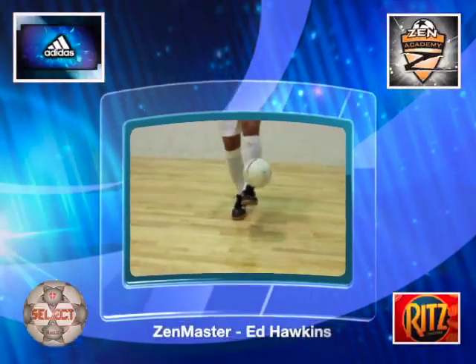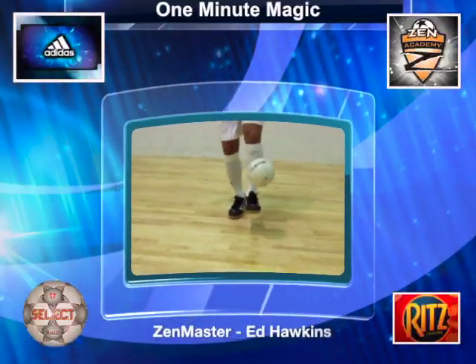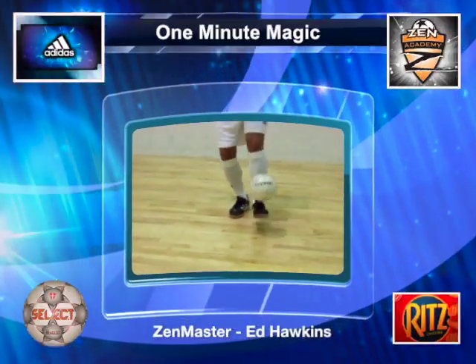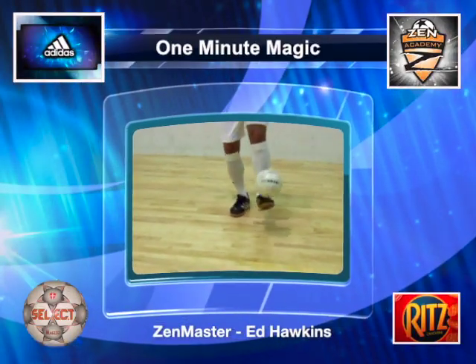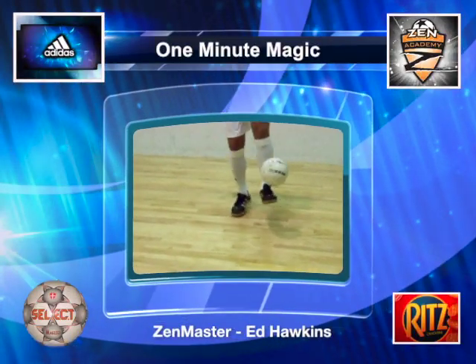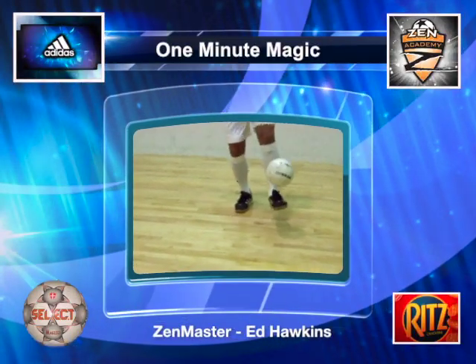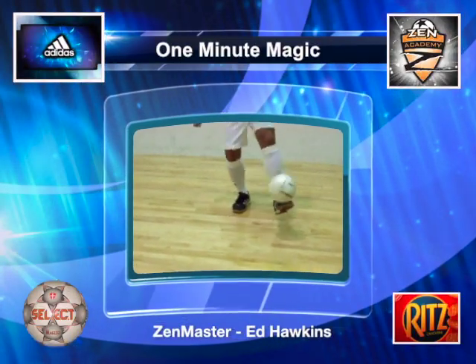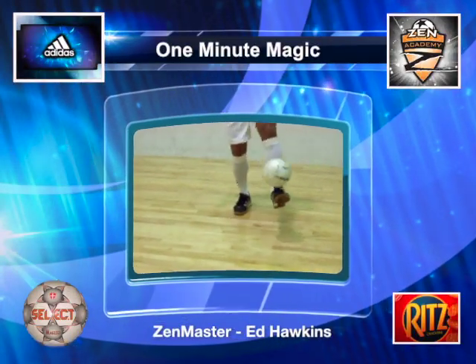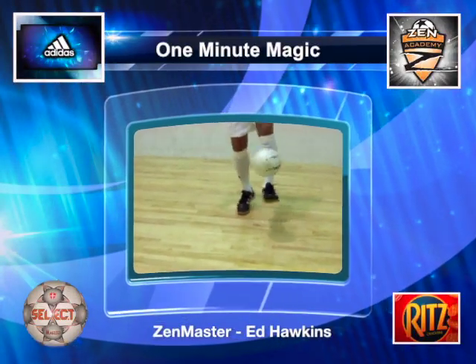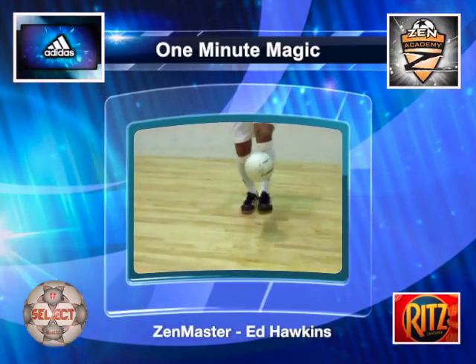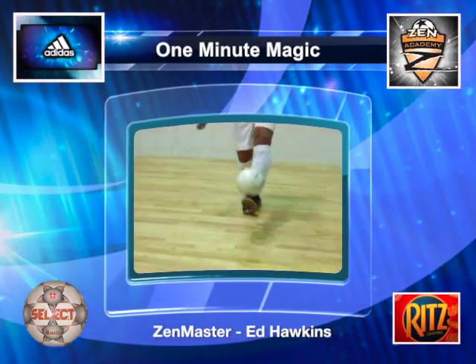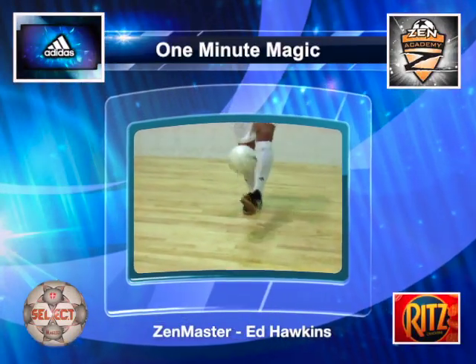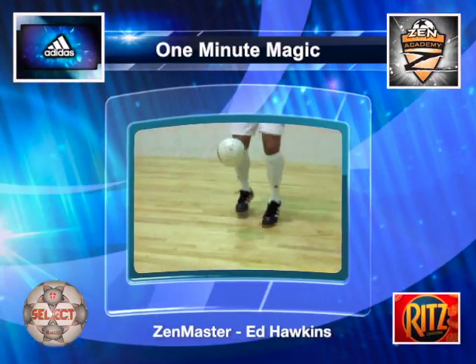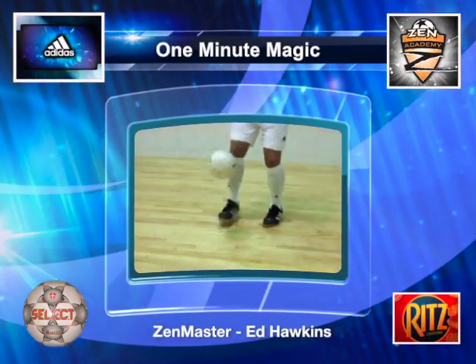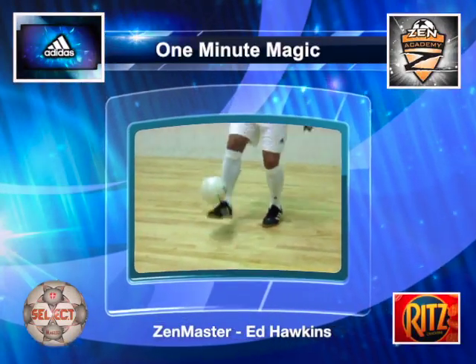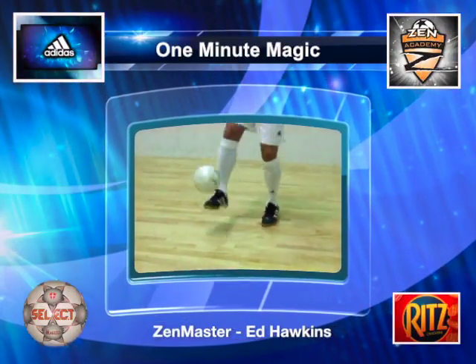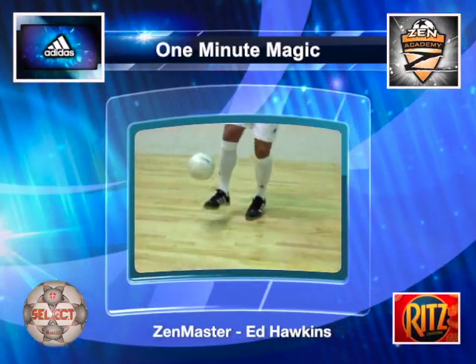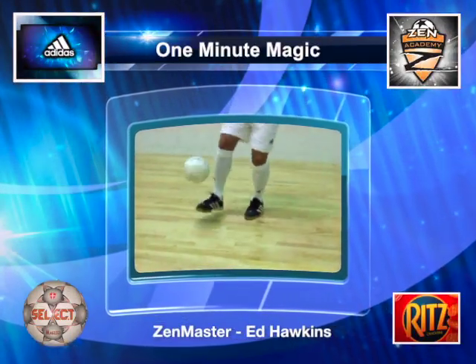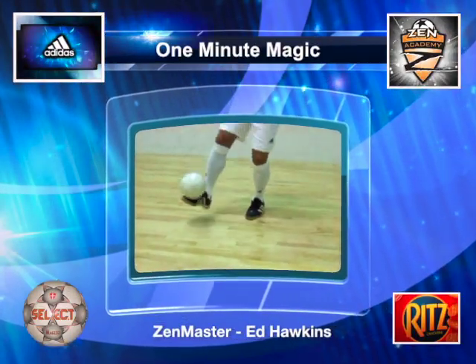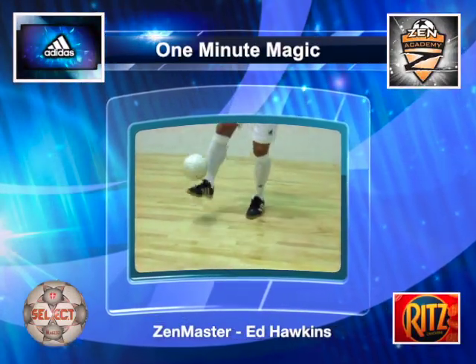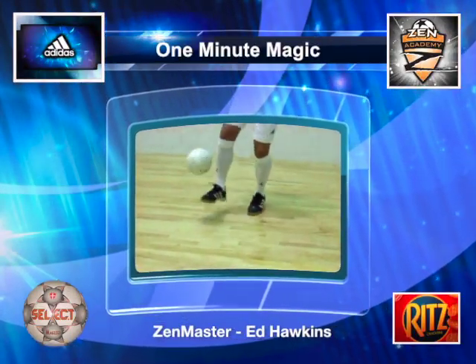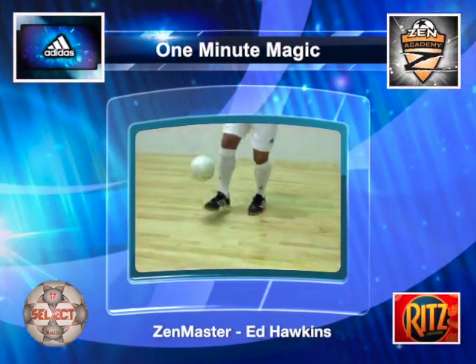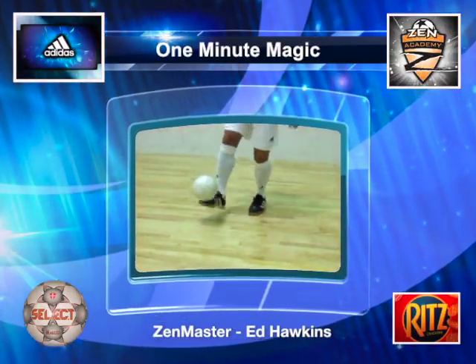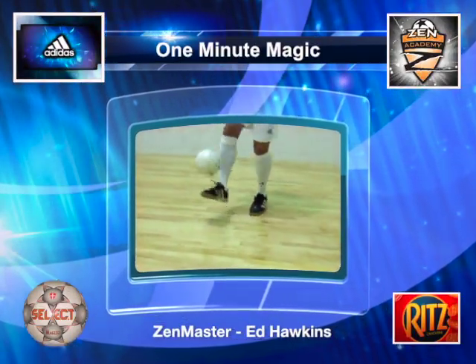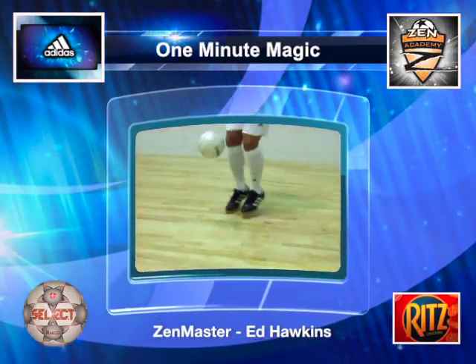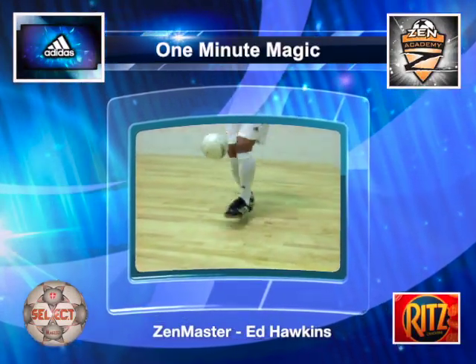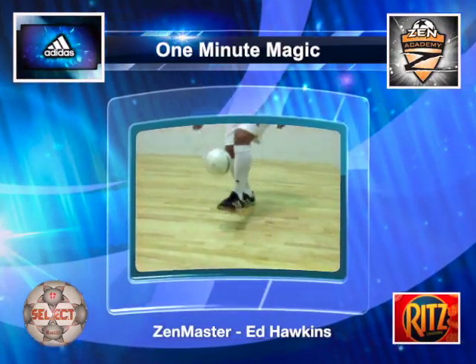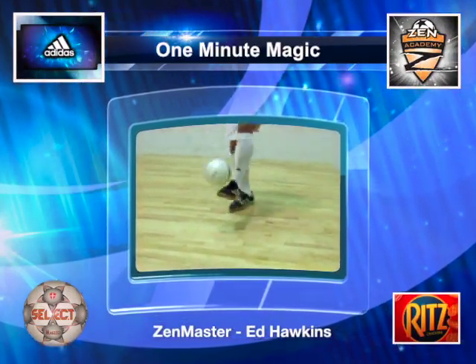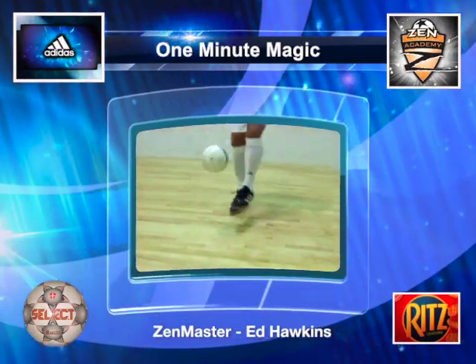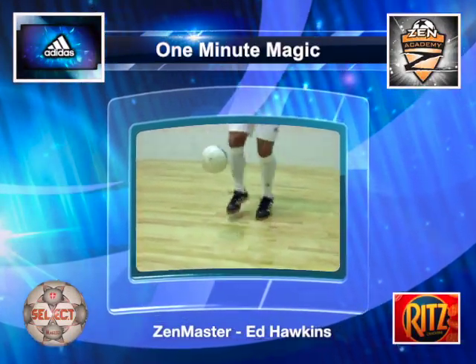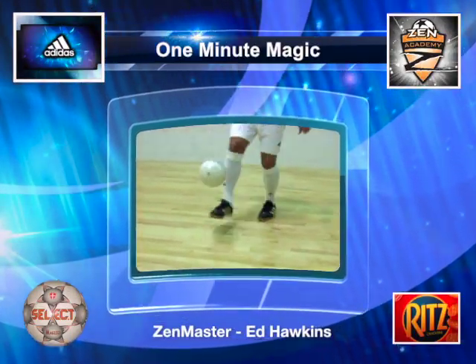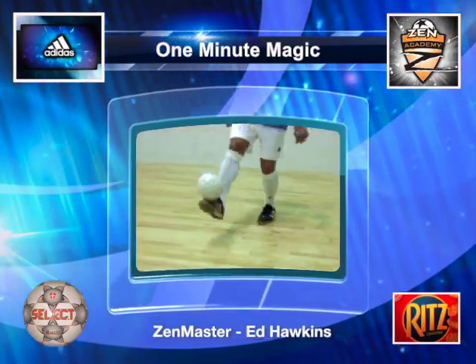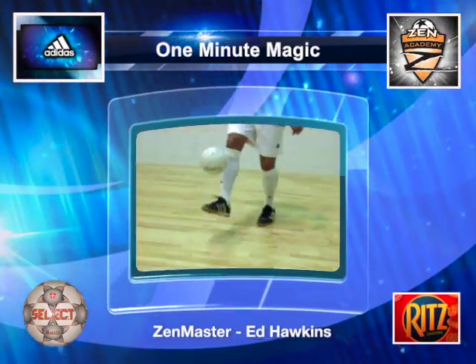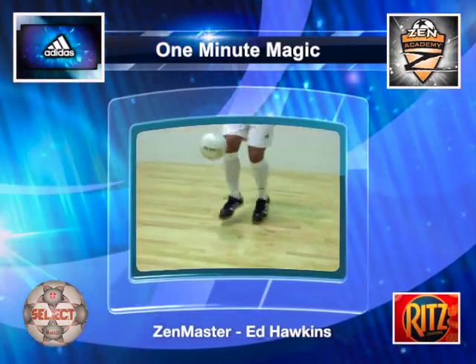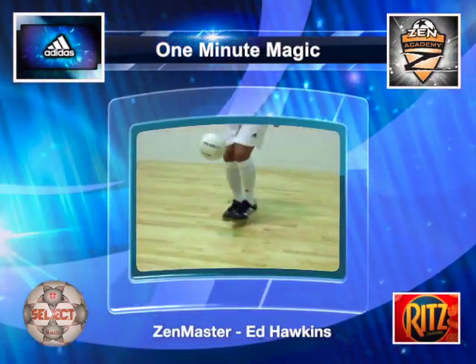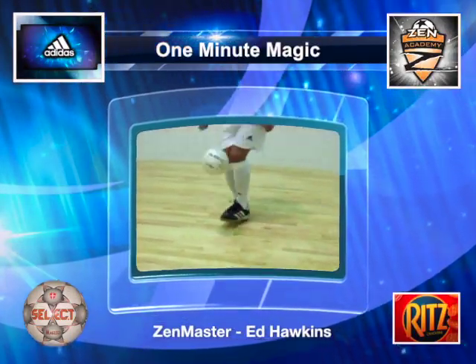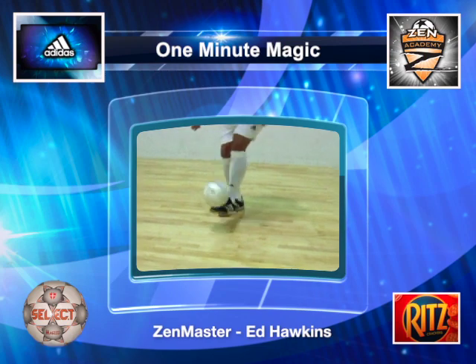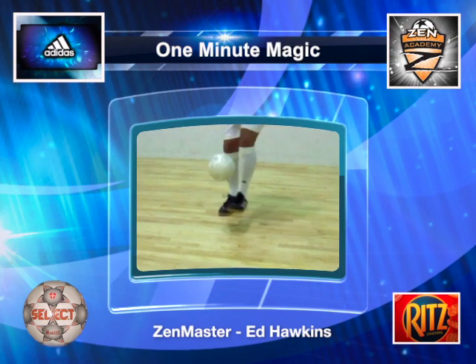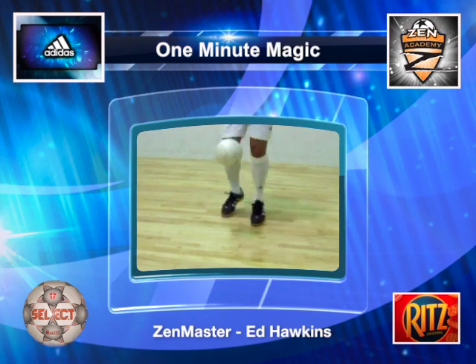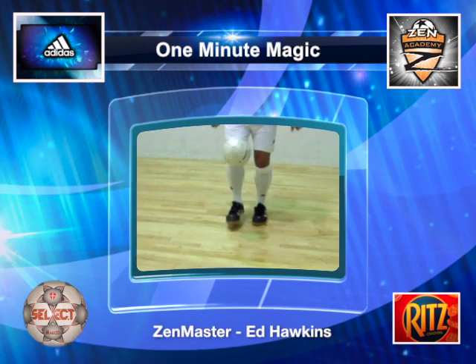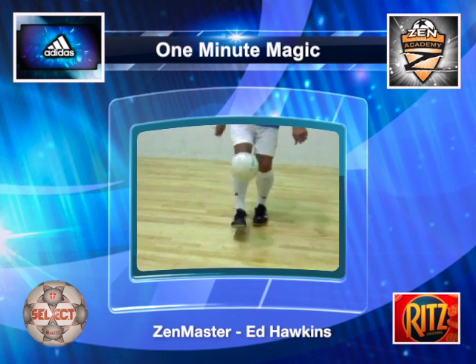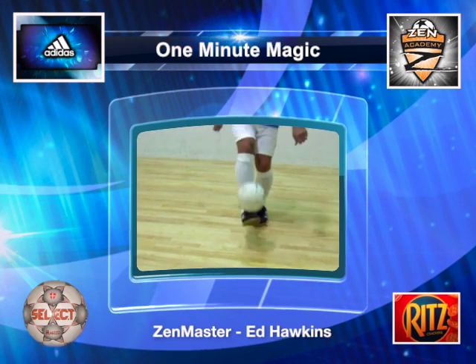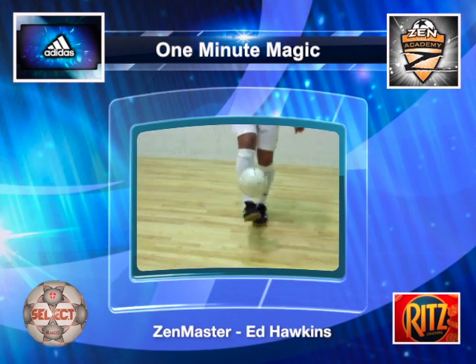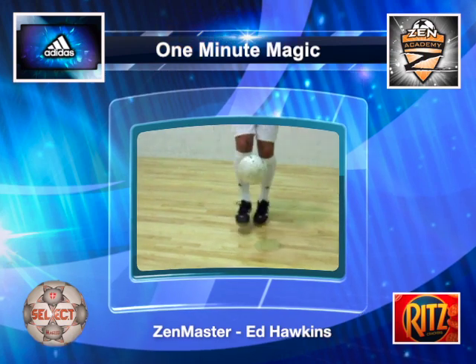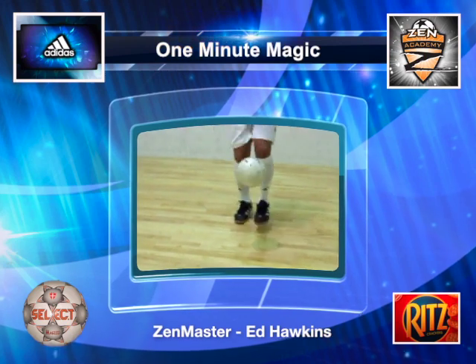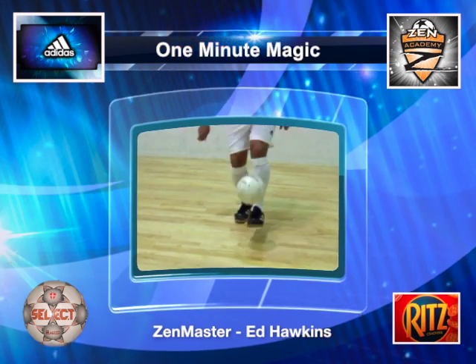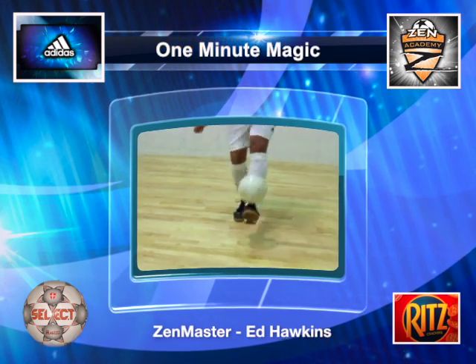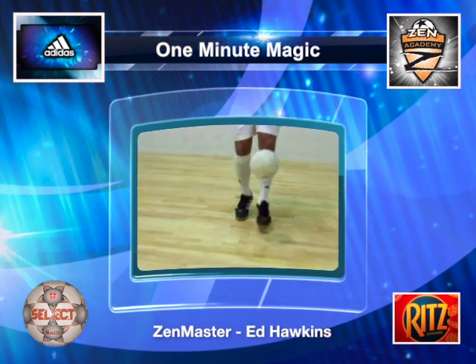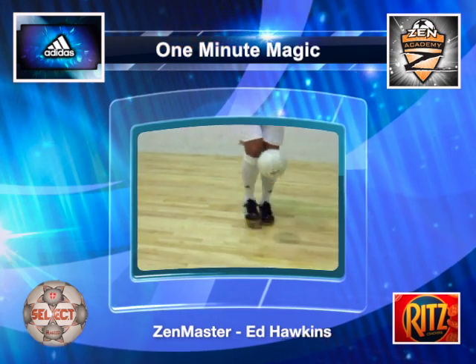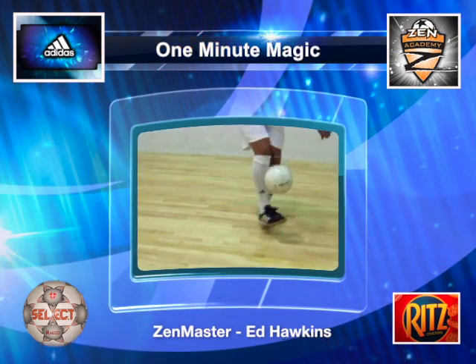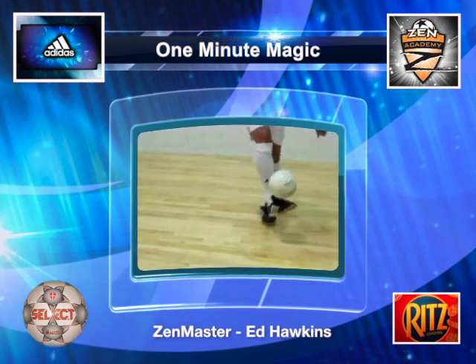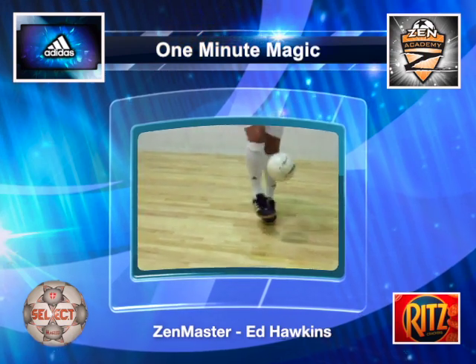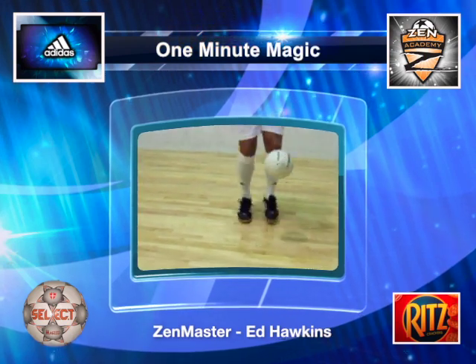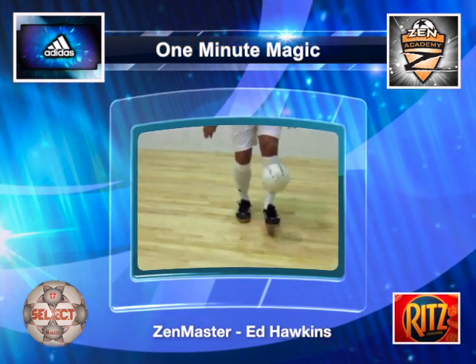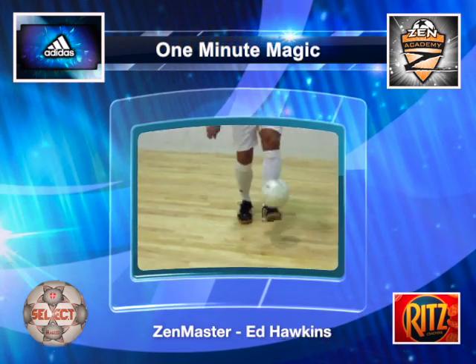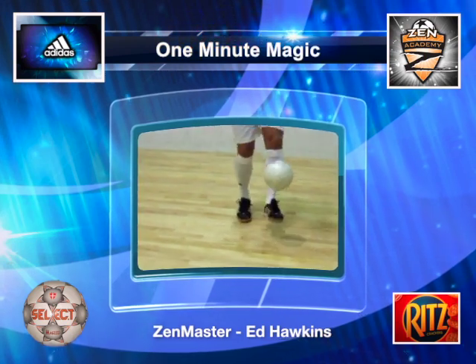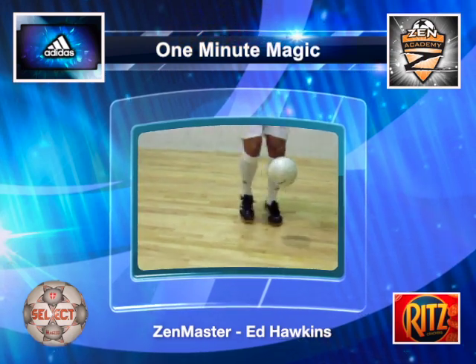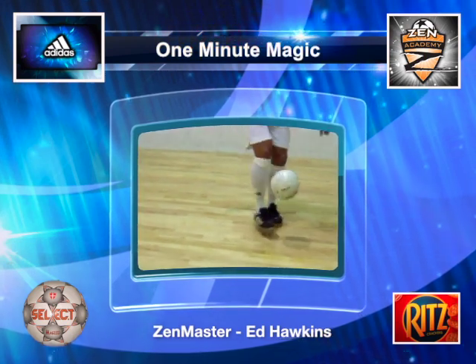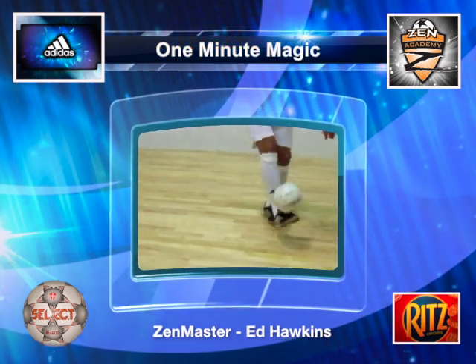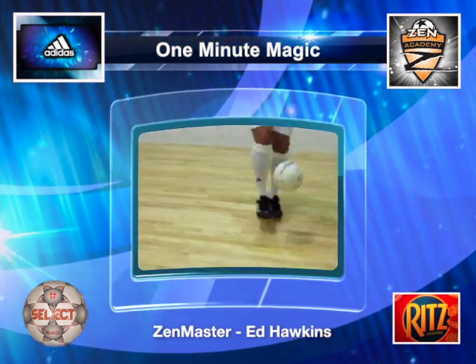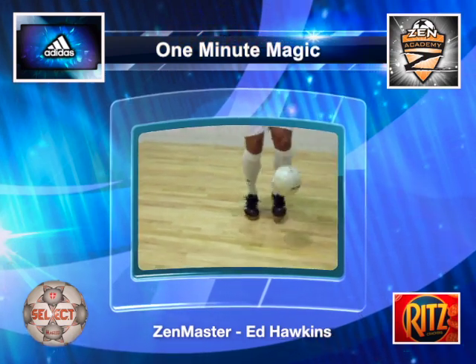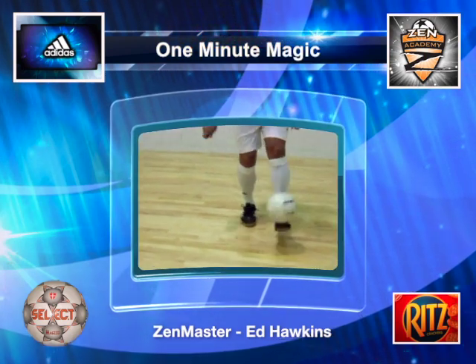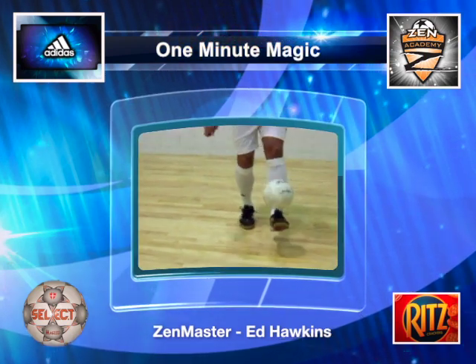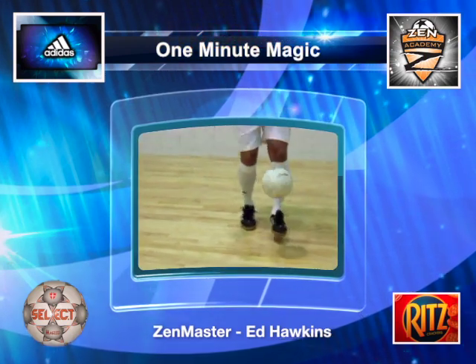Thanks for having a look at the One Minute Magic. Now take a look at some of the other training drills online, and remember: no training, no game.